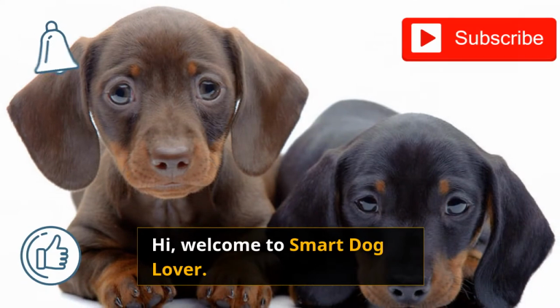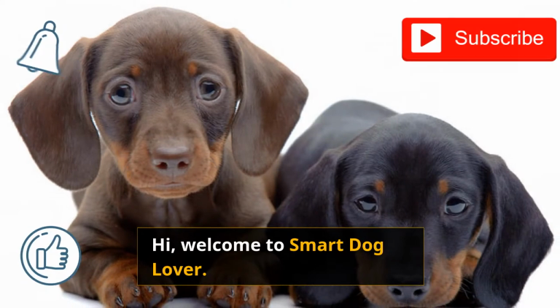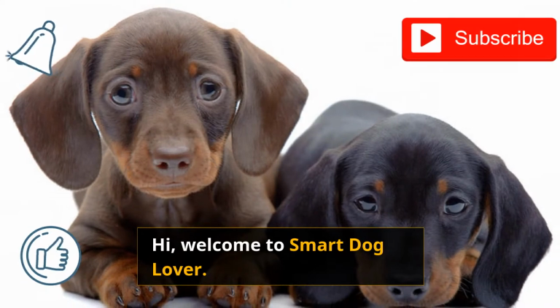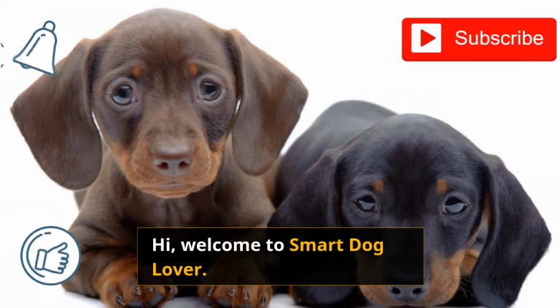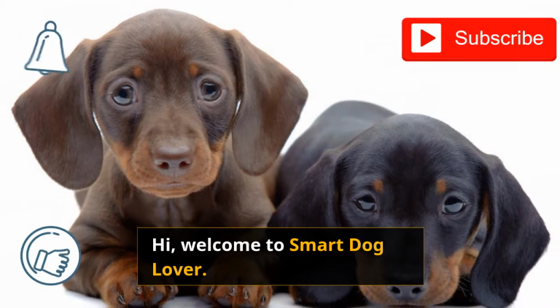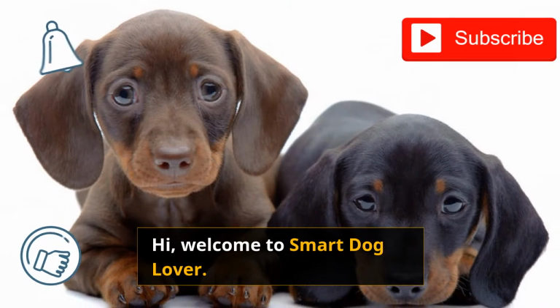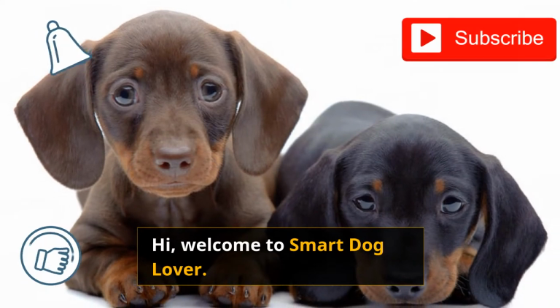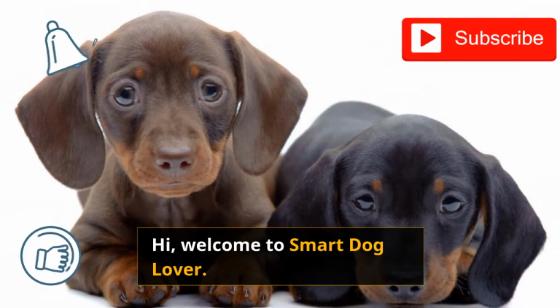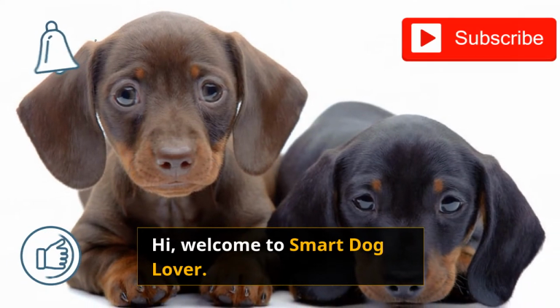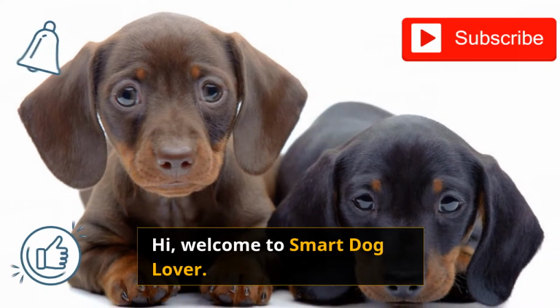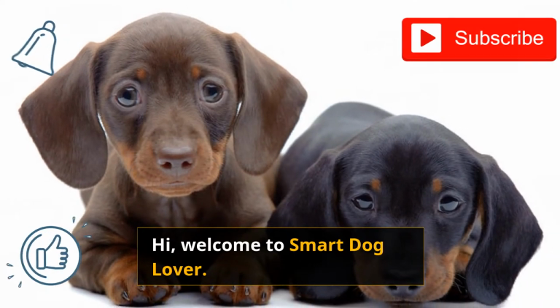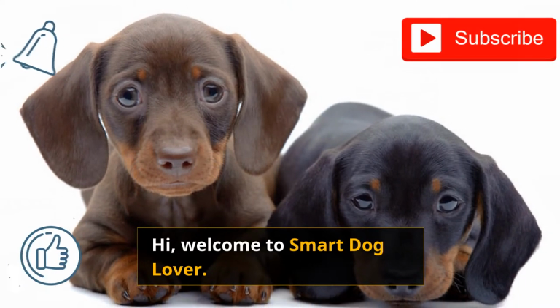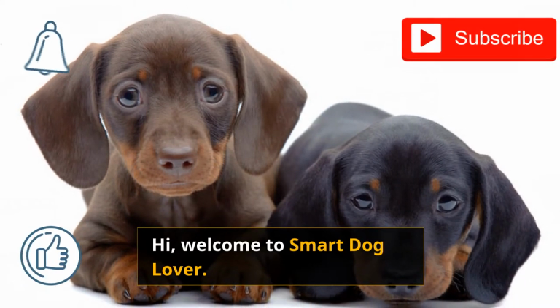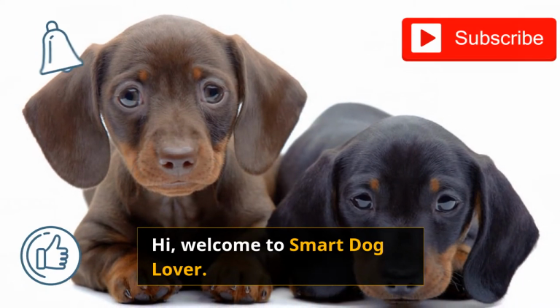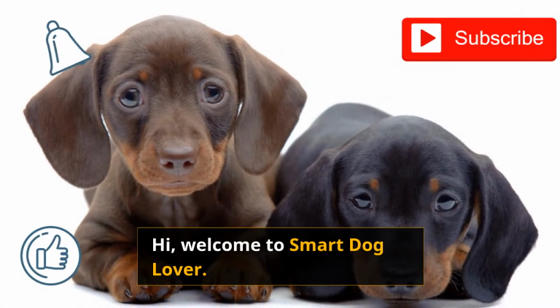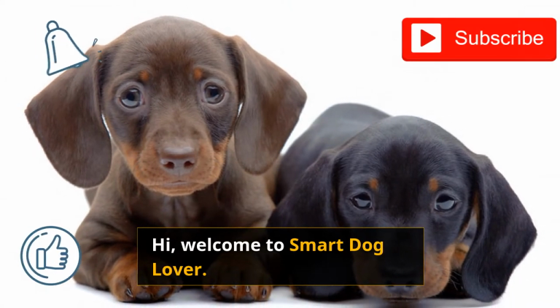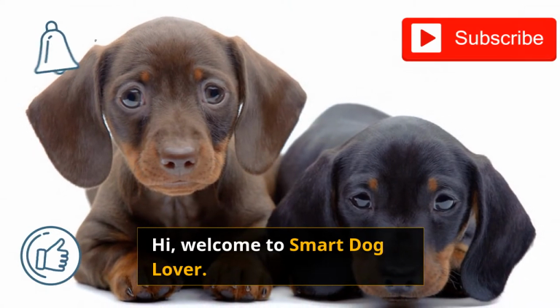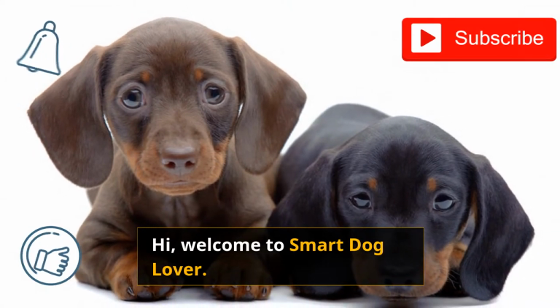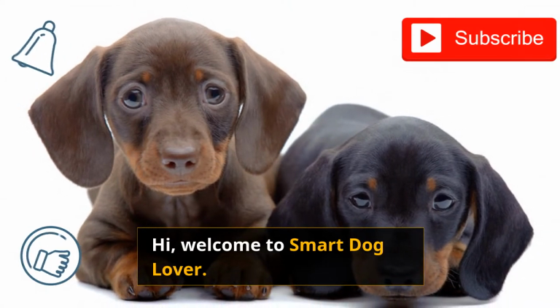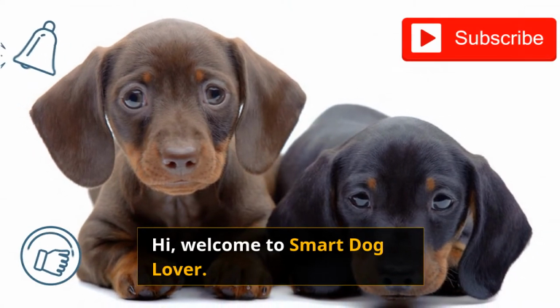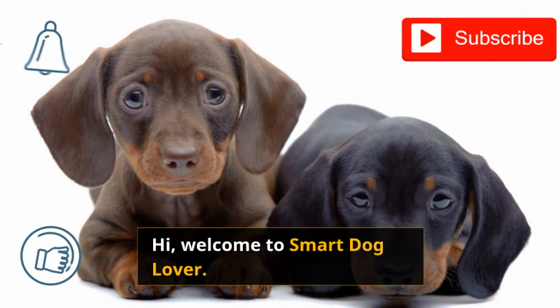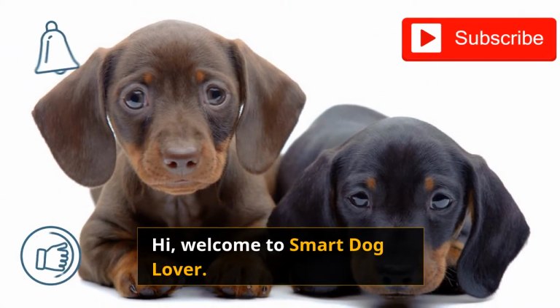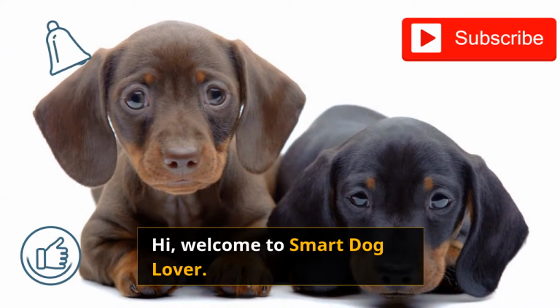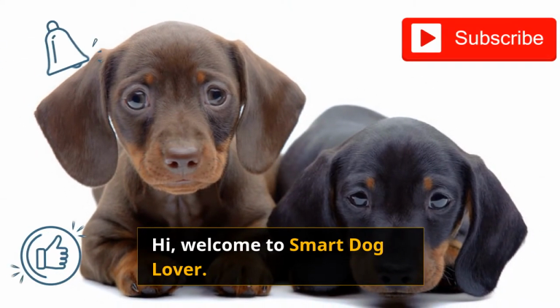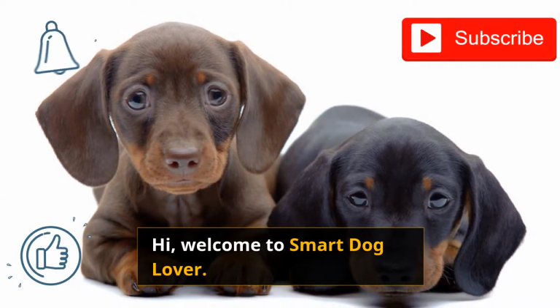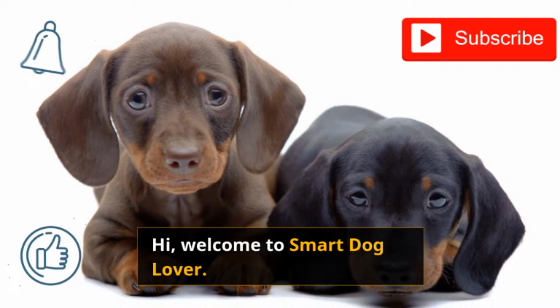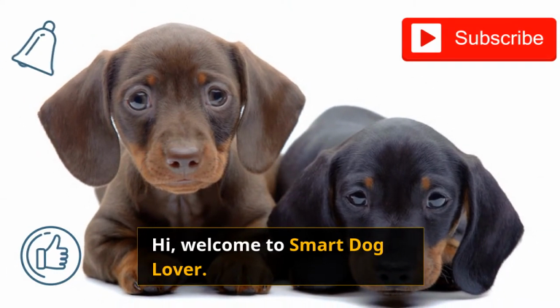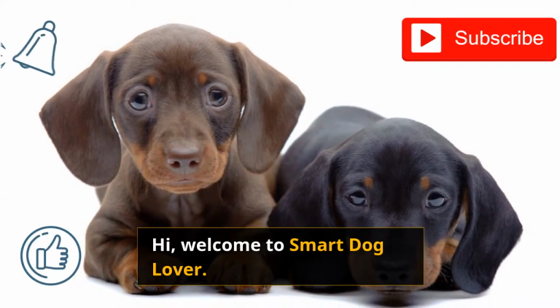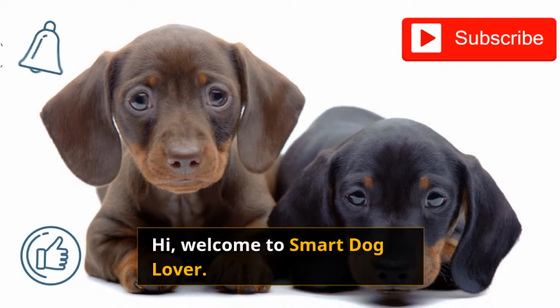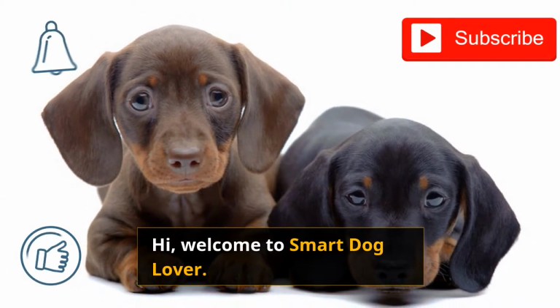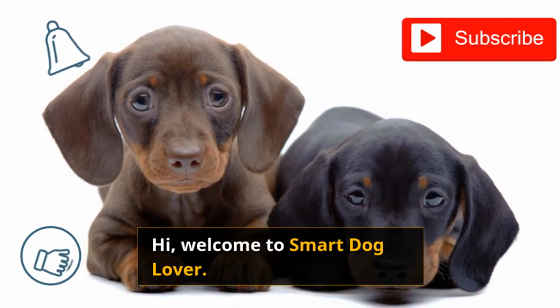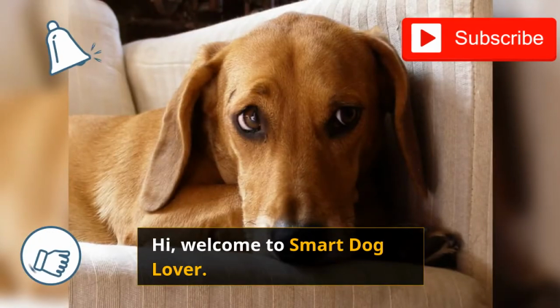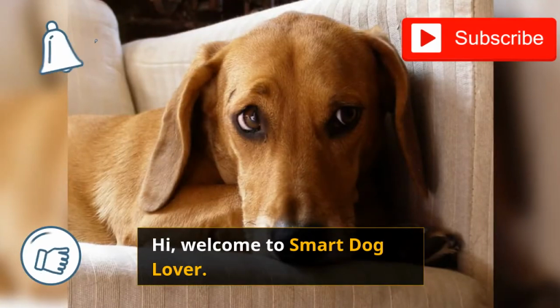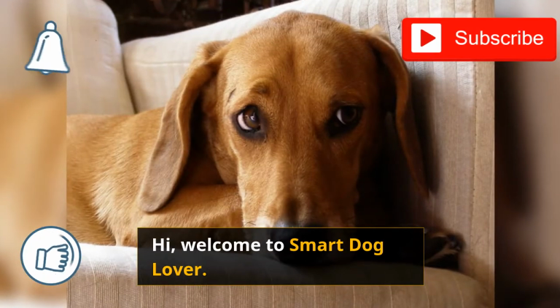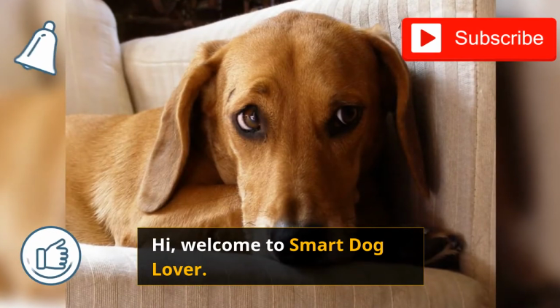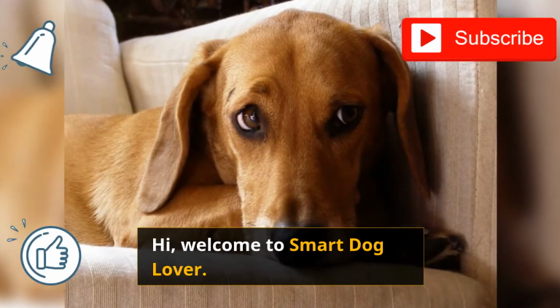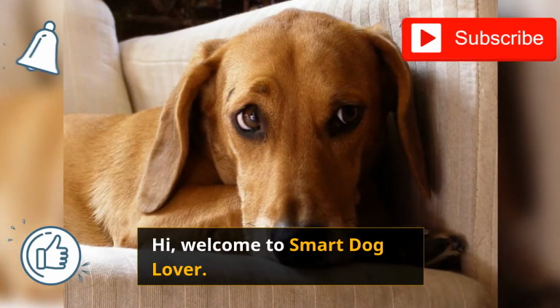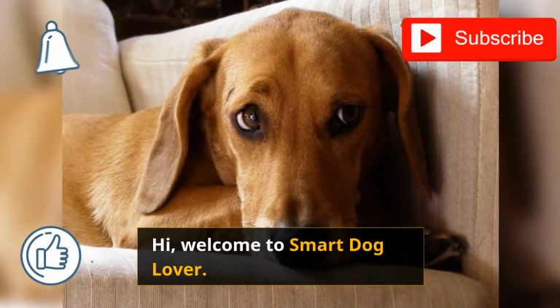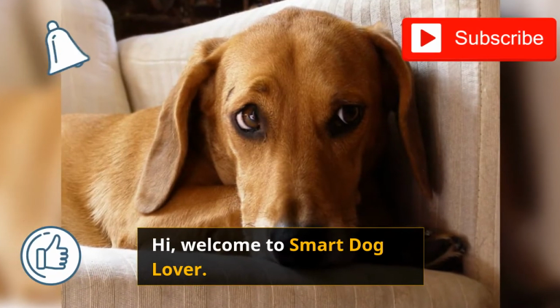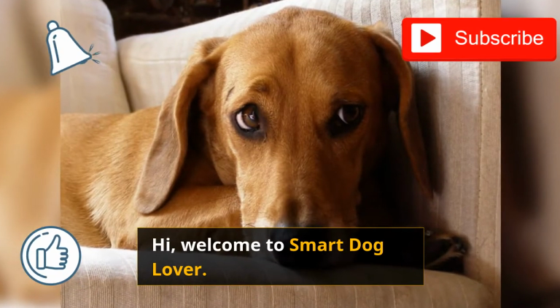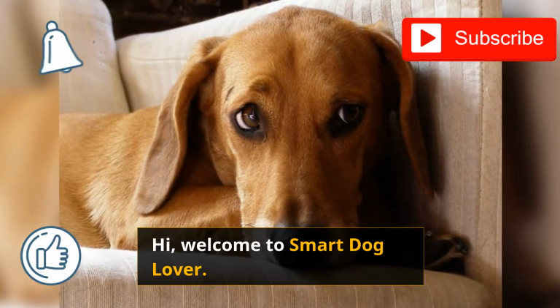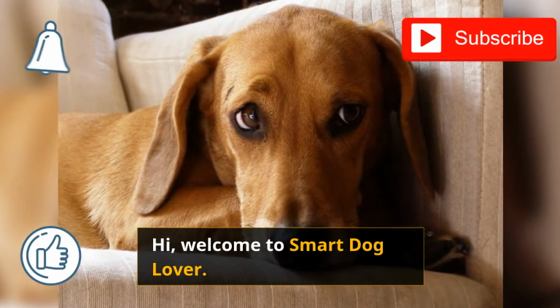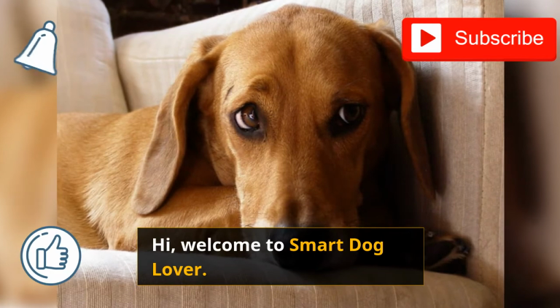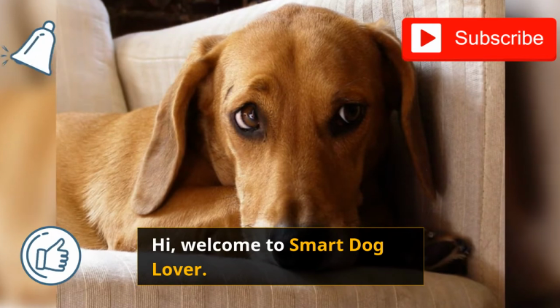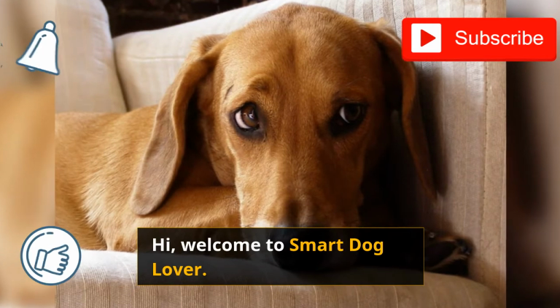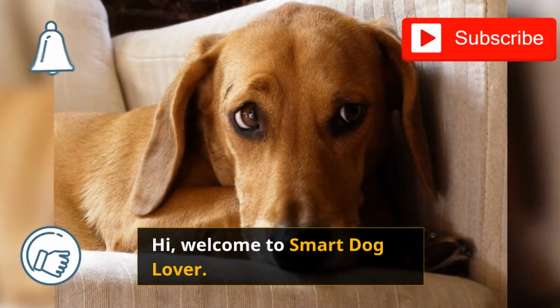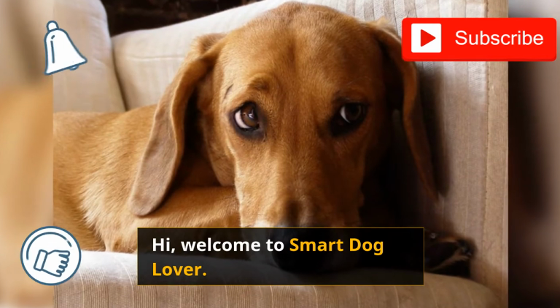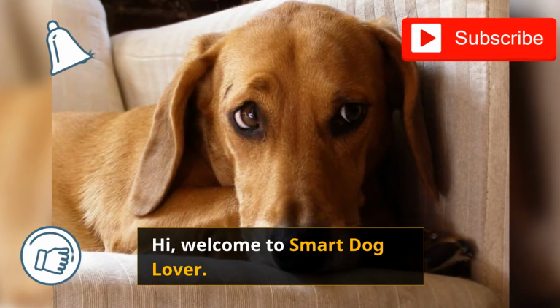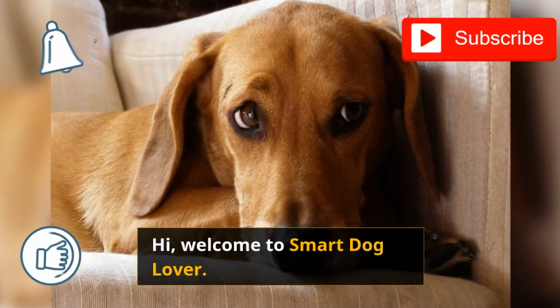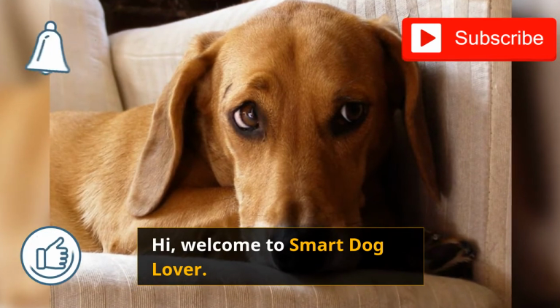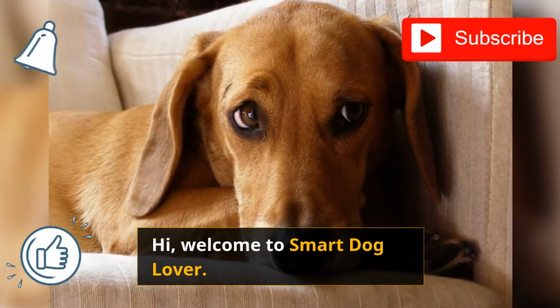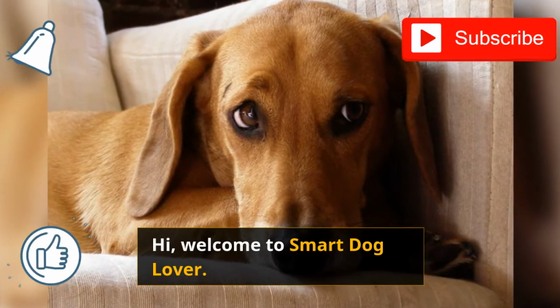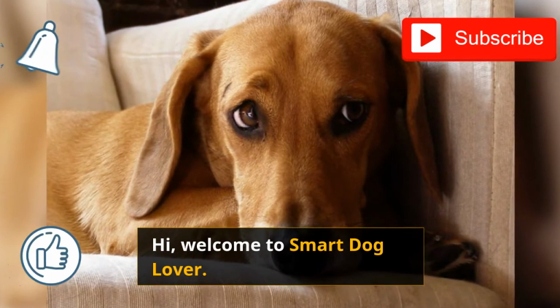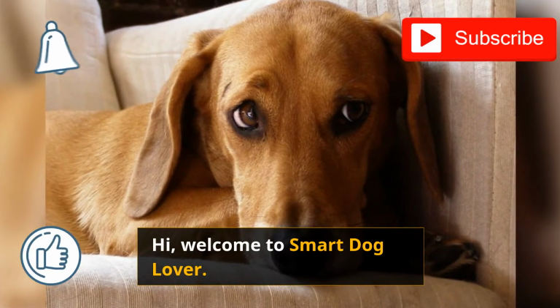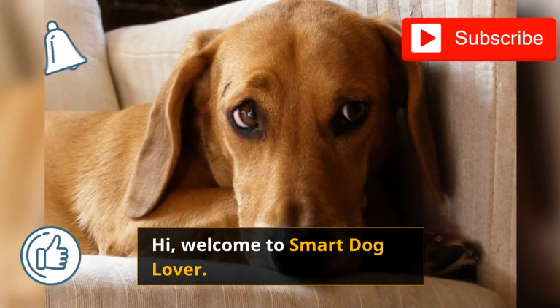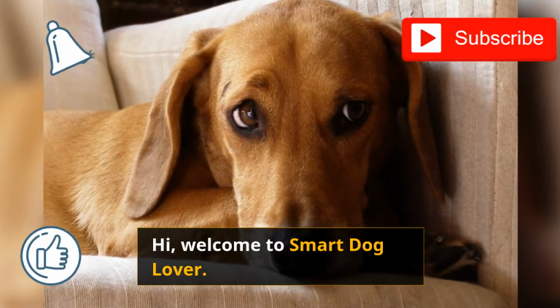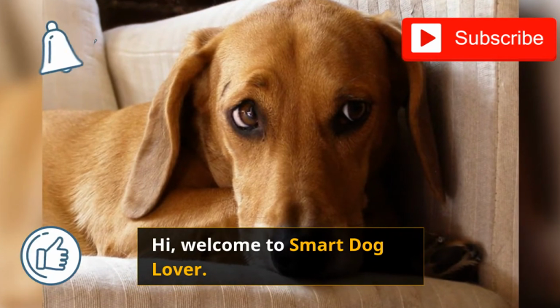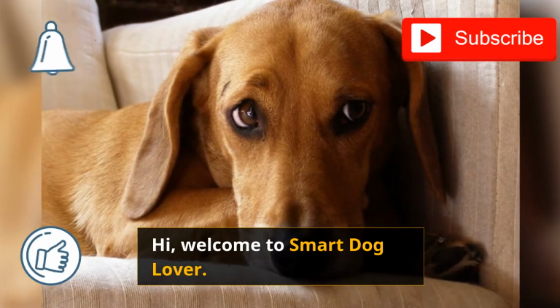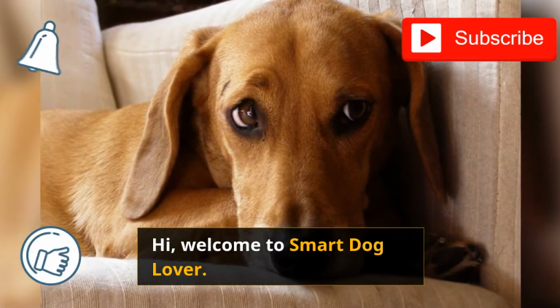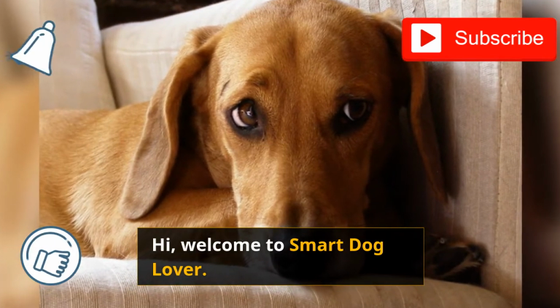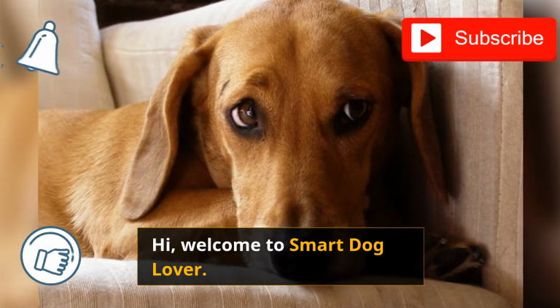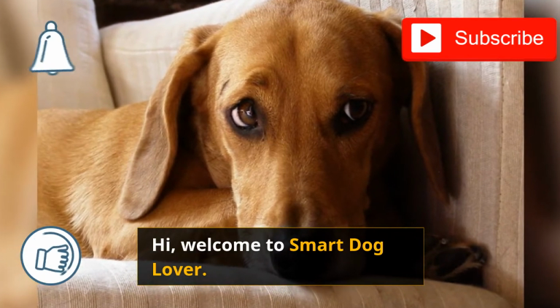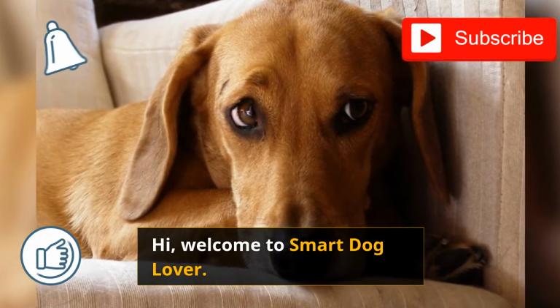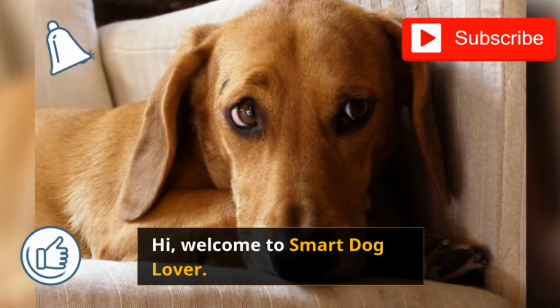Hi, welcome to Smart Dog Lover. If you haven't already, don't forget to like this video and subscribe to our channel for more dog-related content.